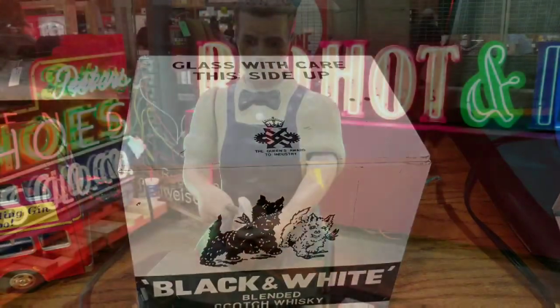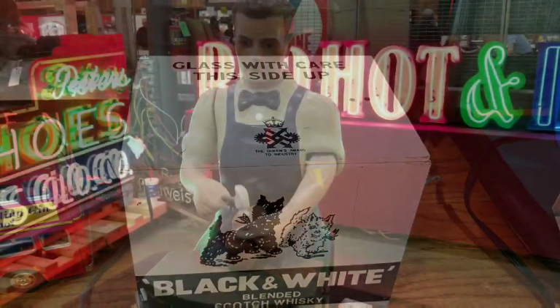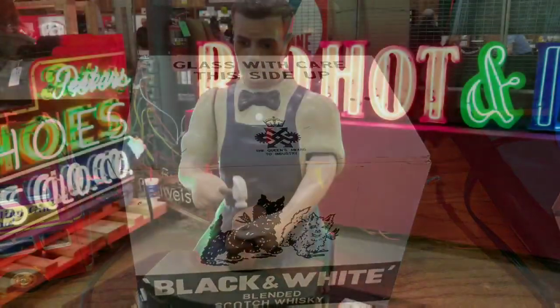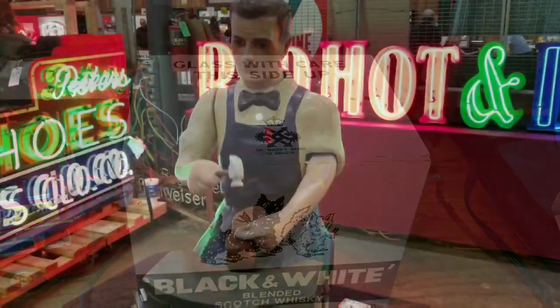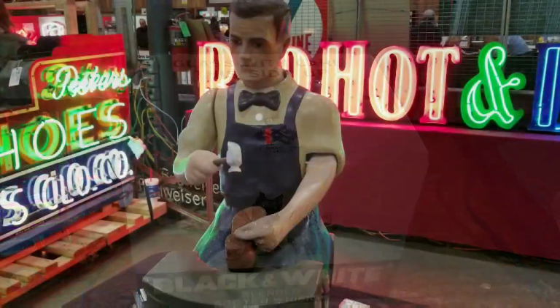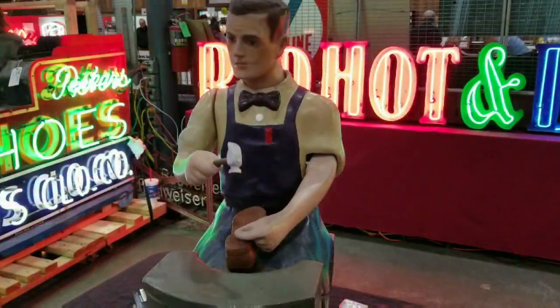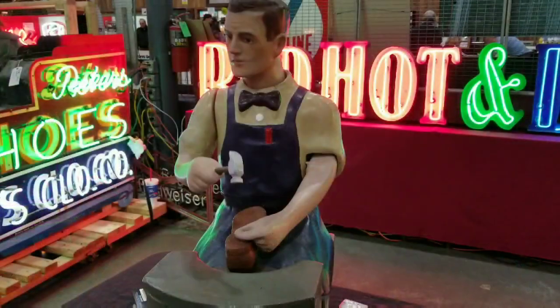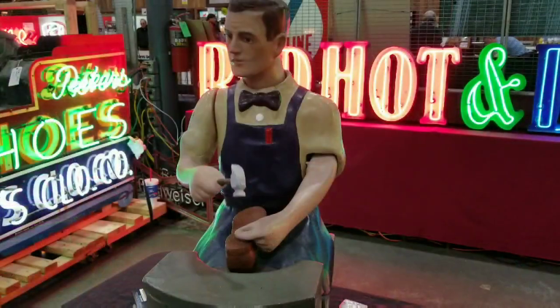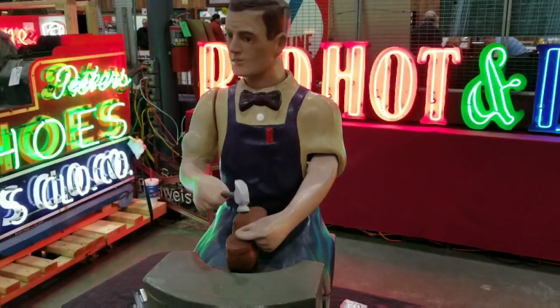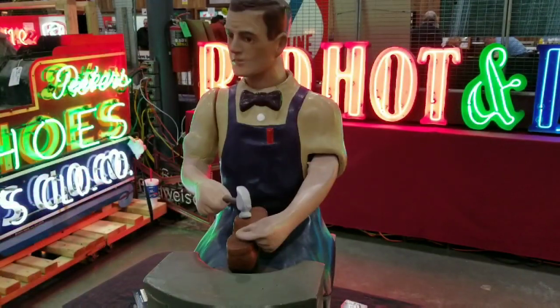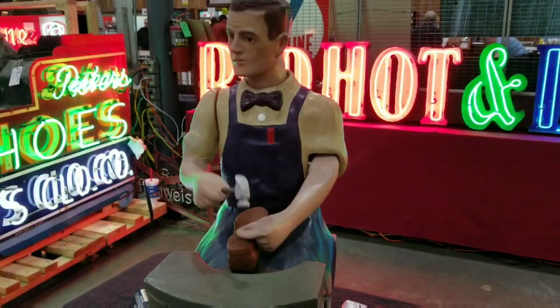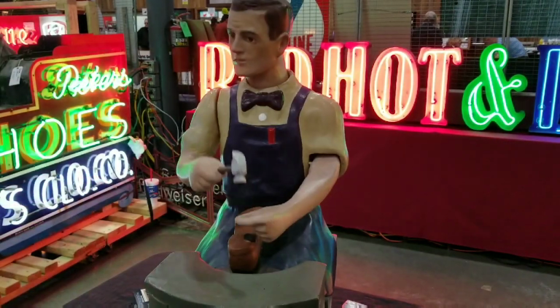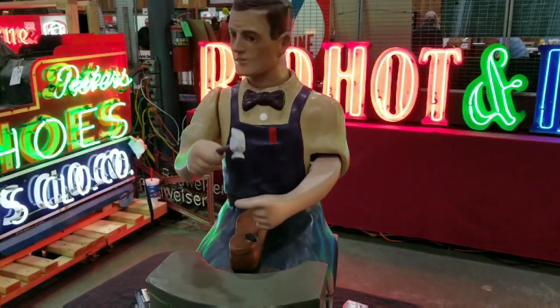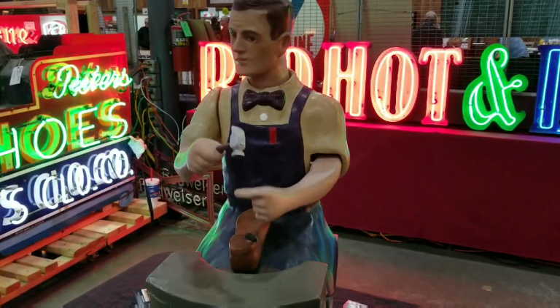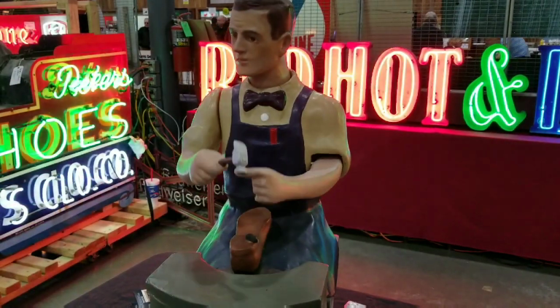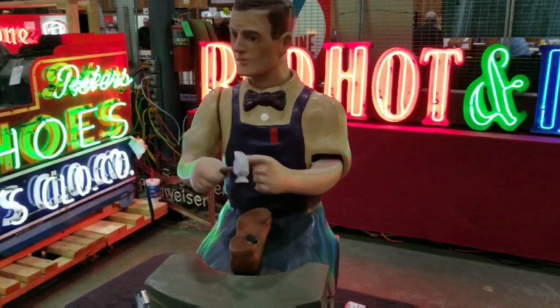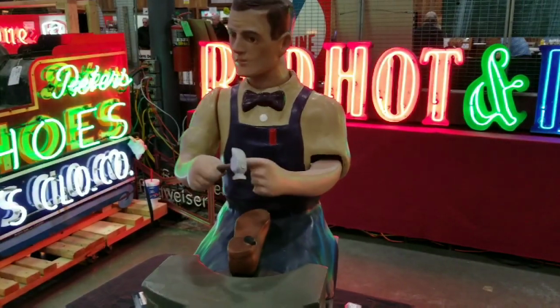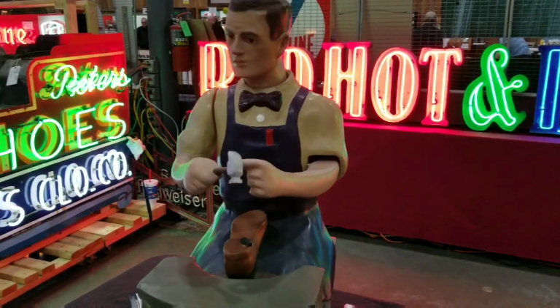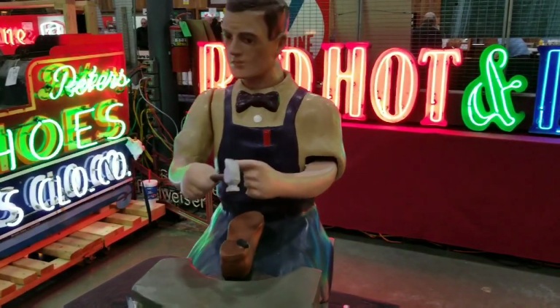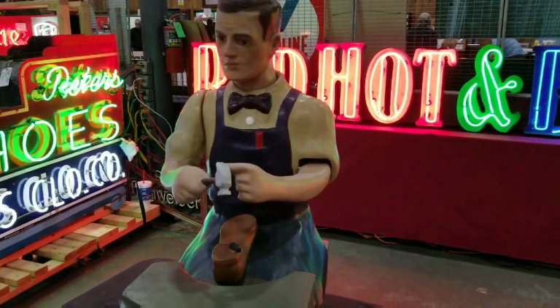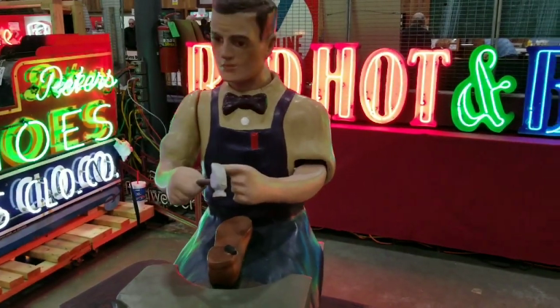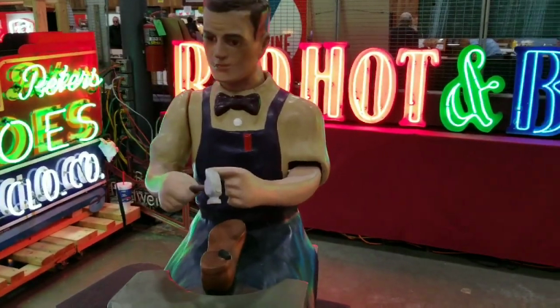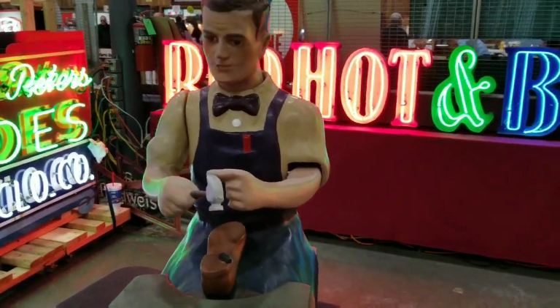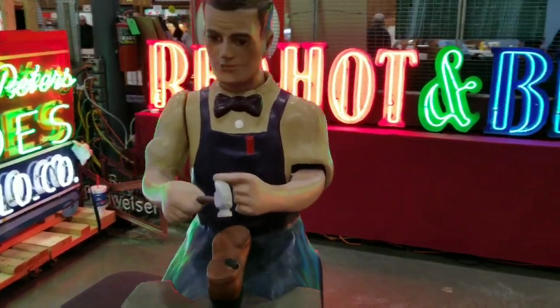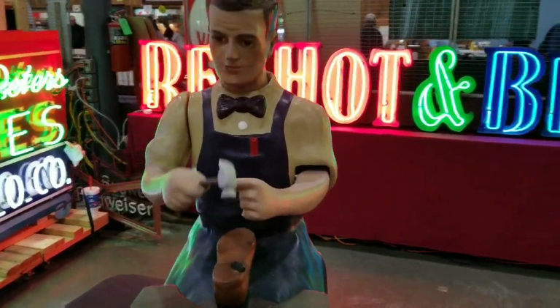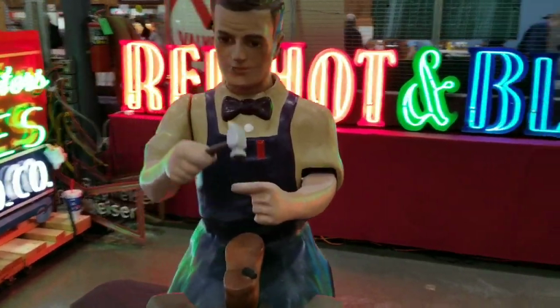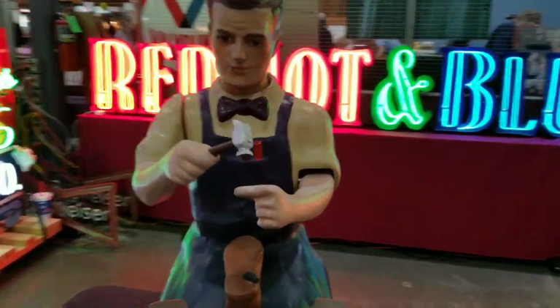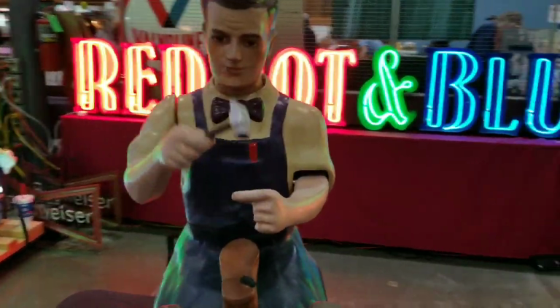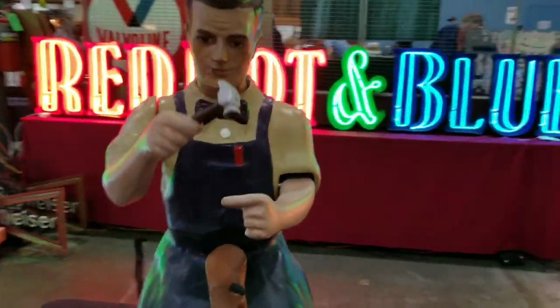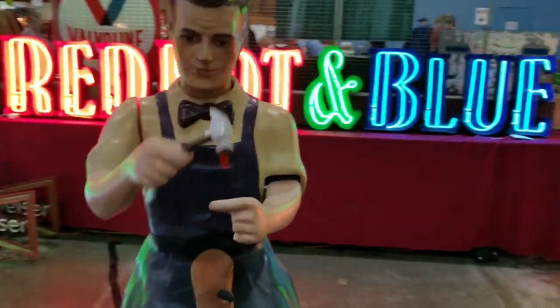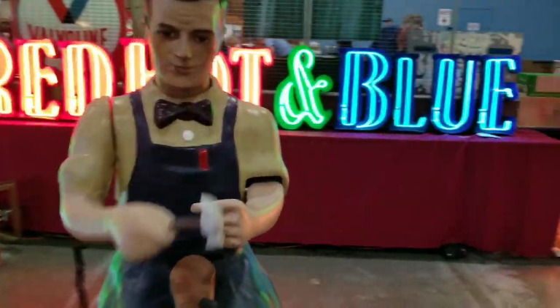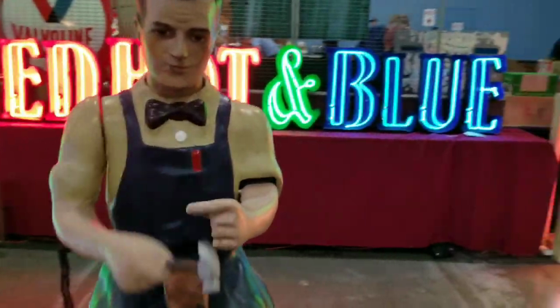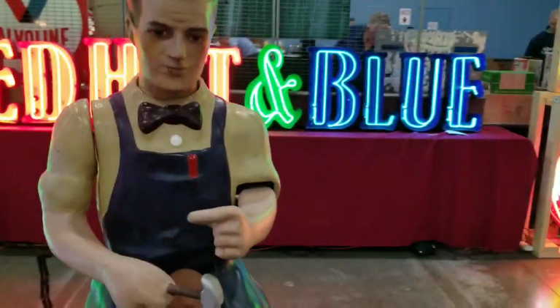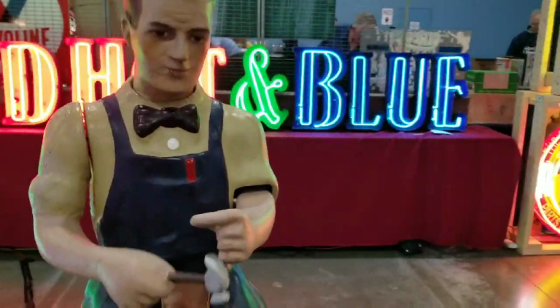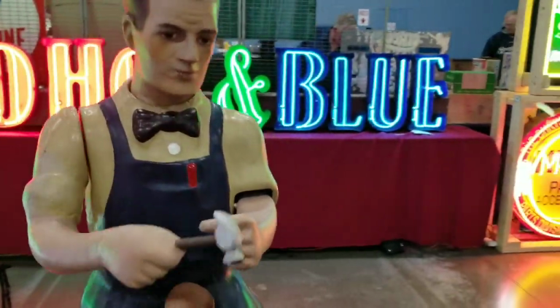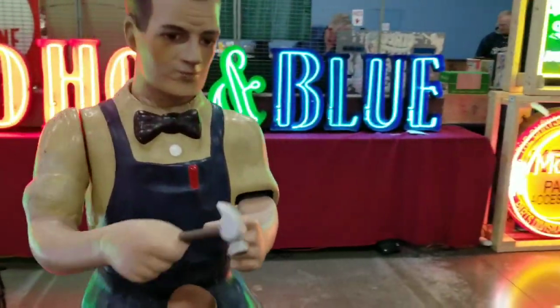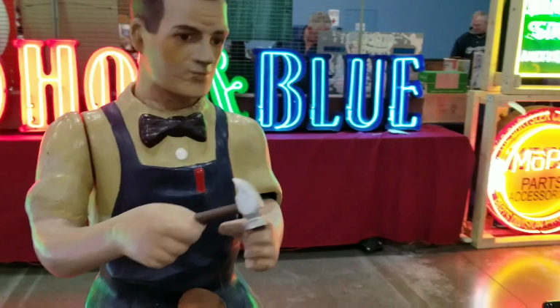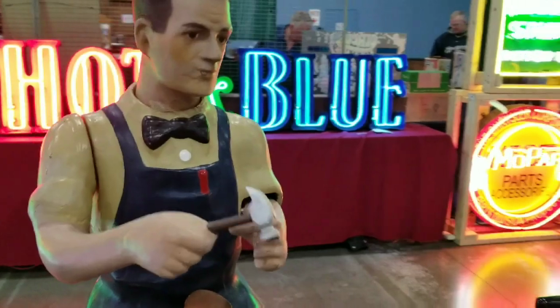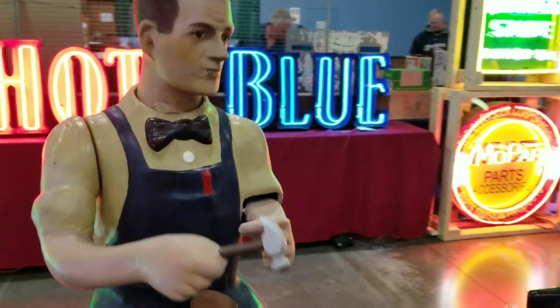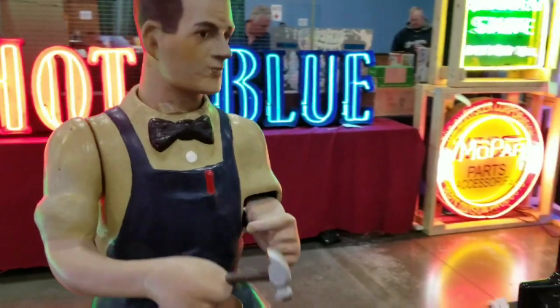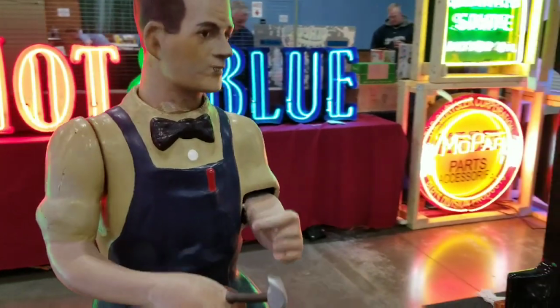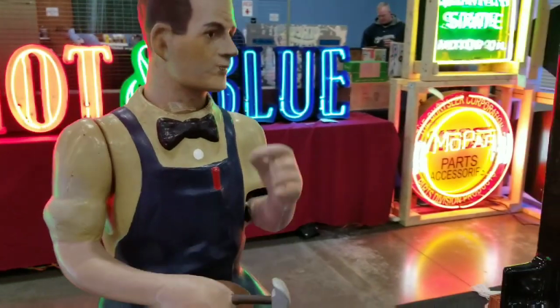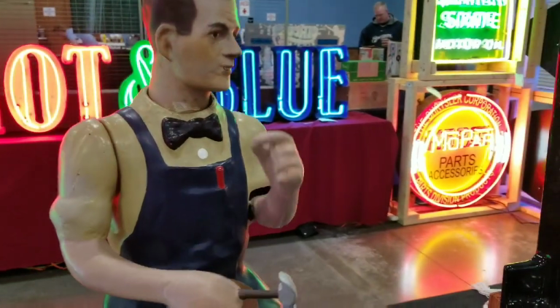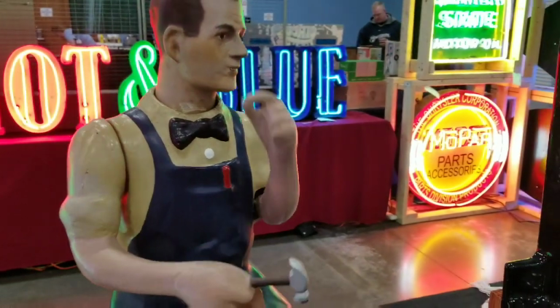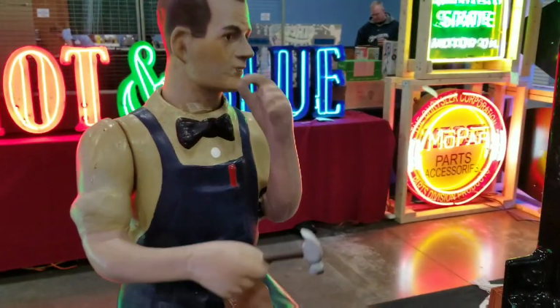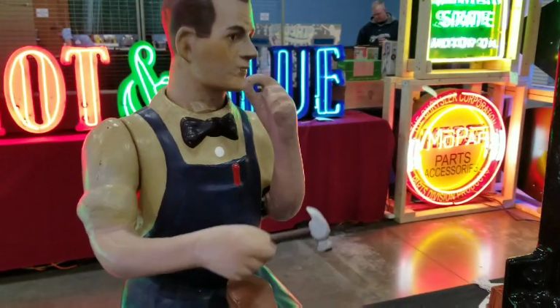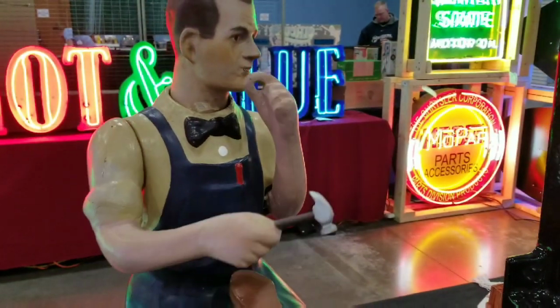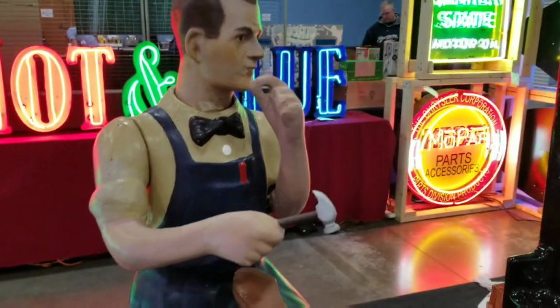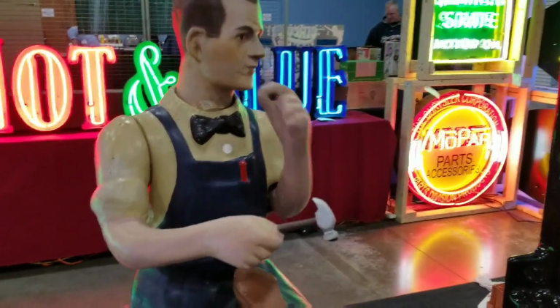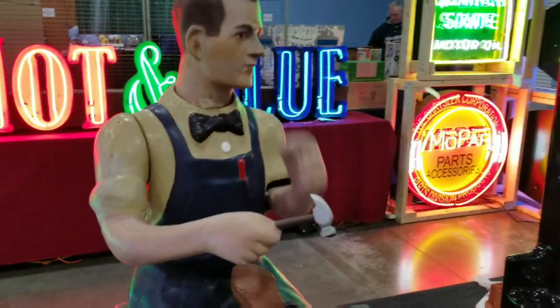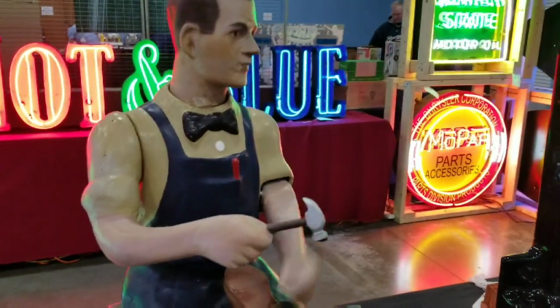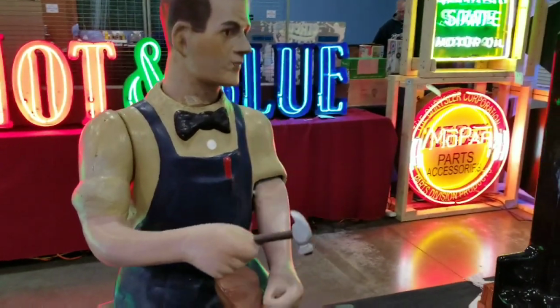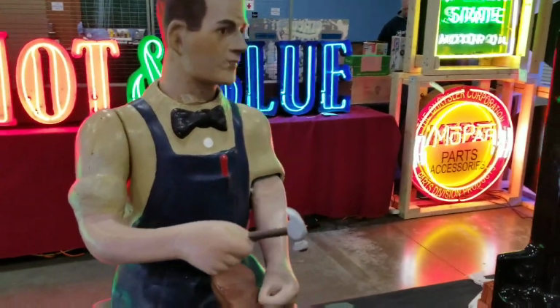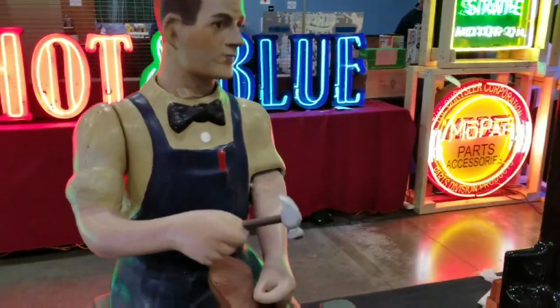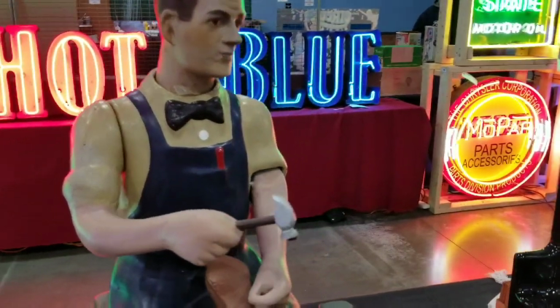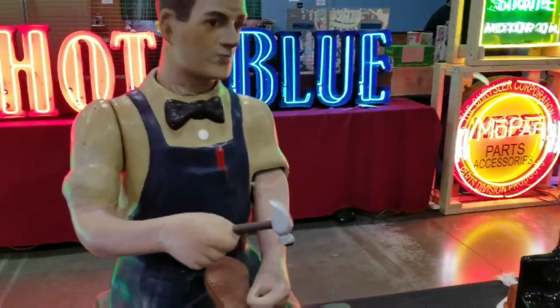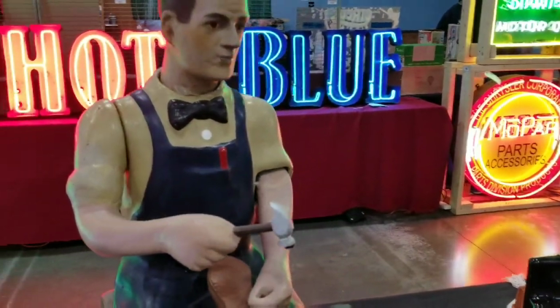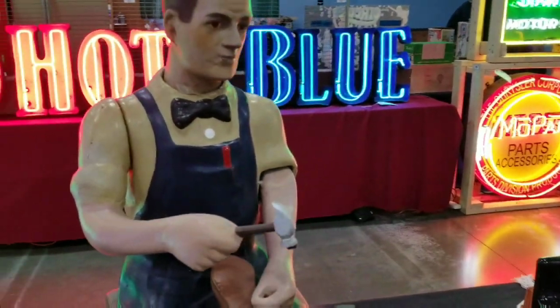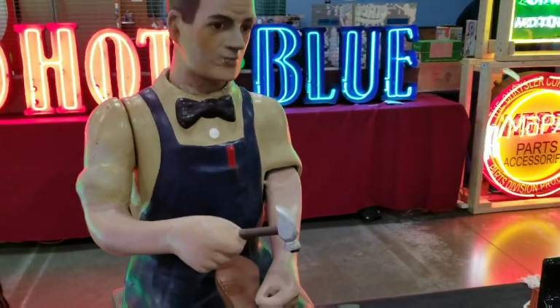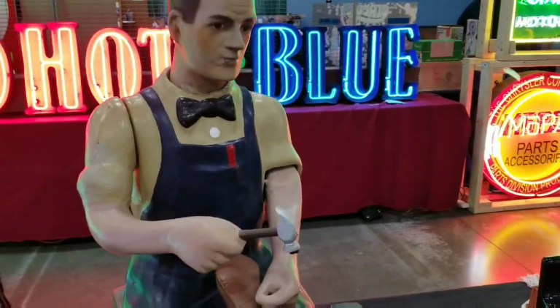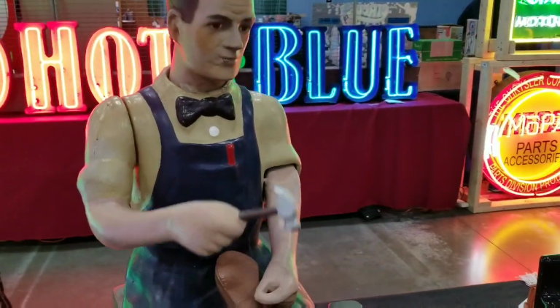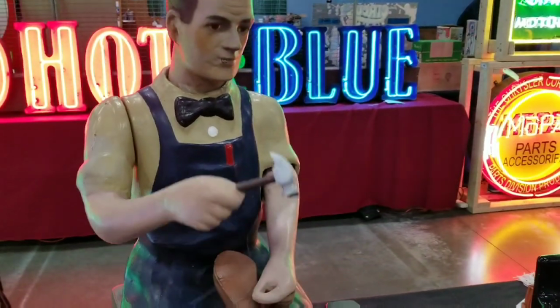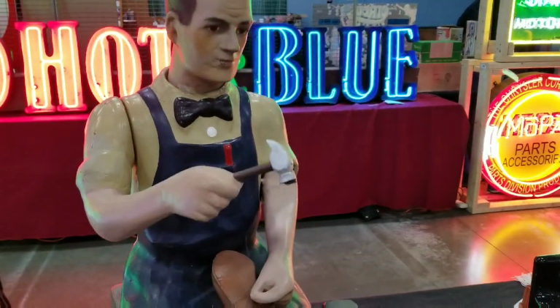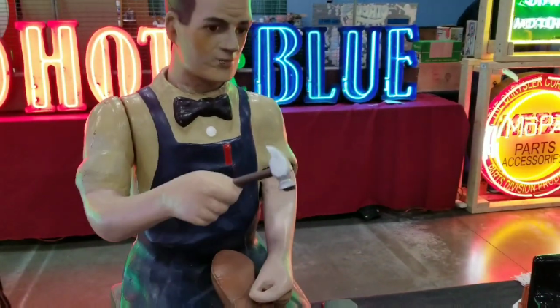Check out the shoe repair guy — check that out. How cool is that? Awesome.